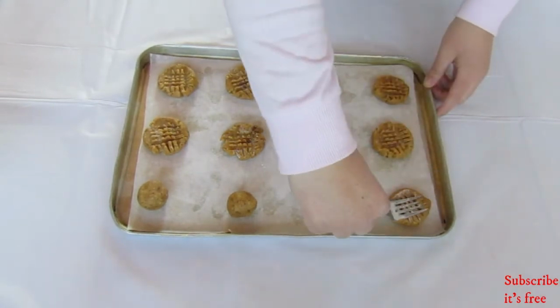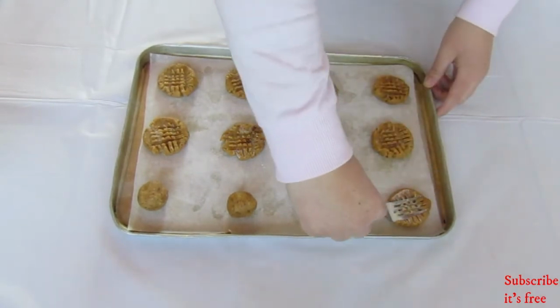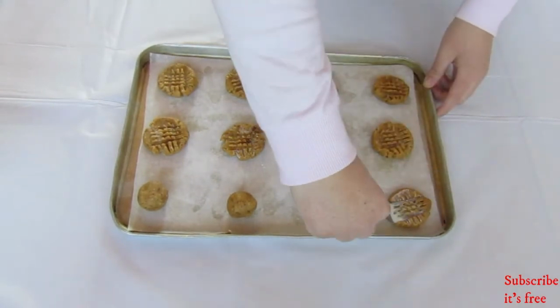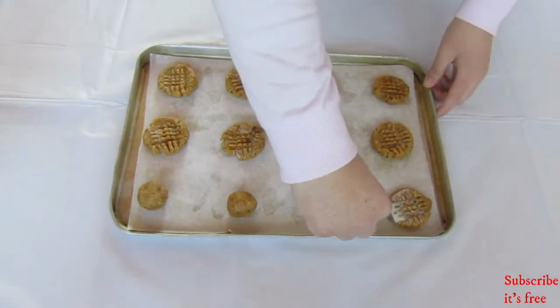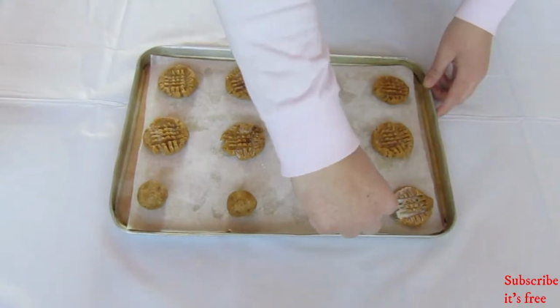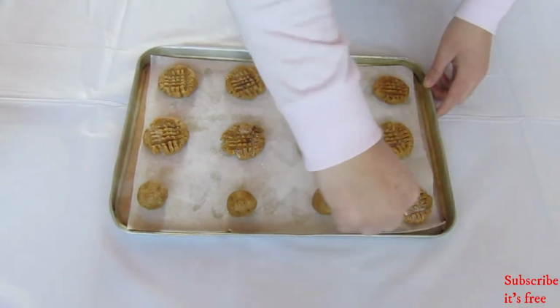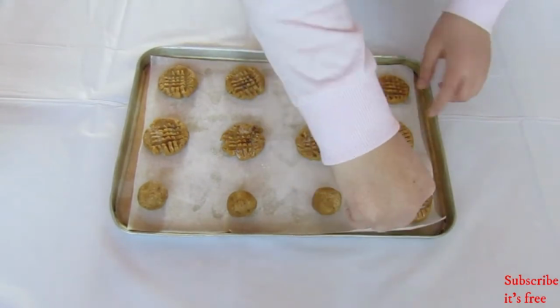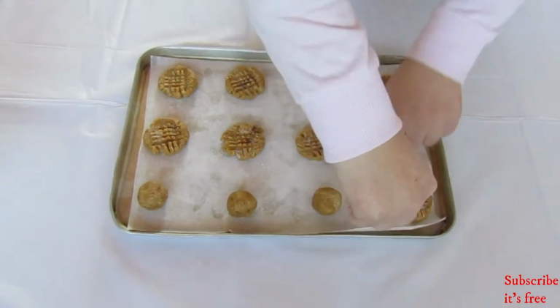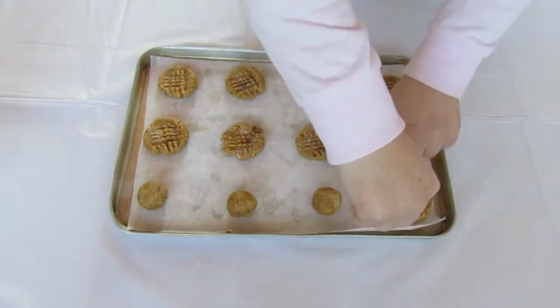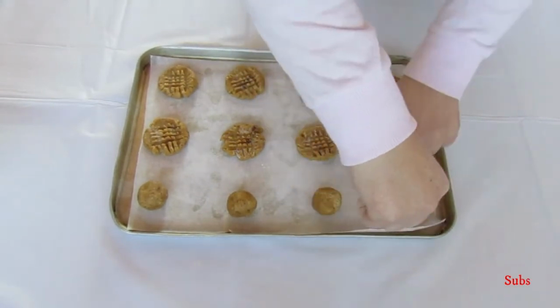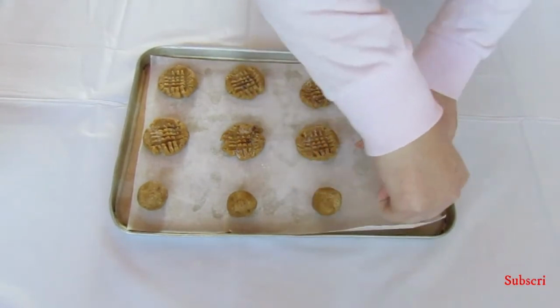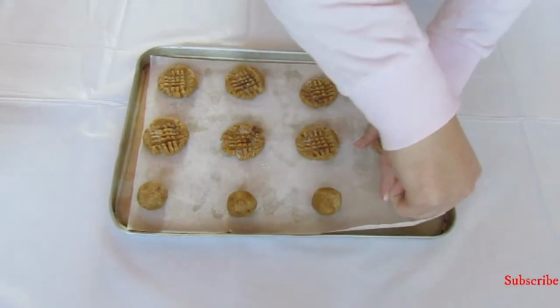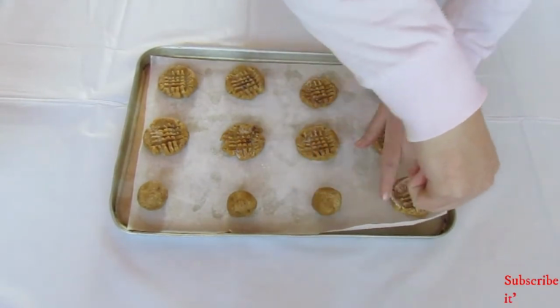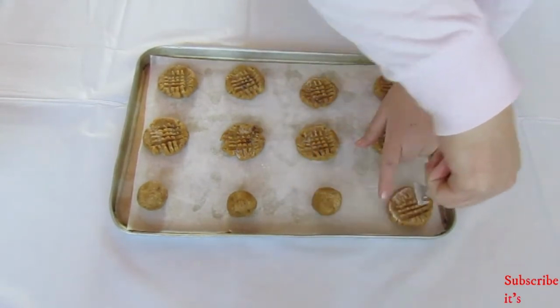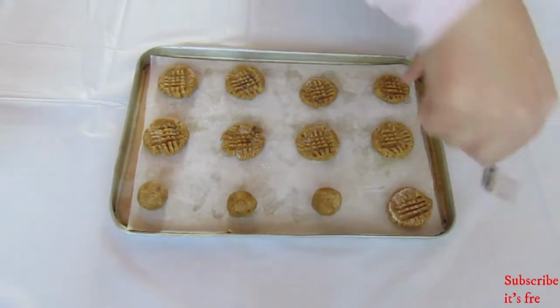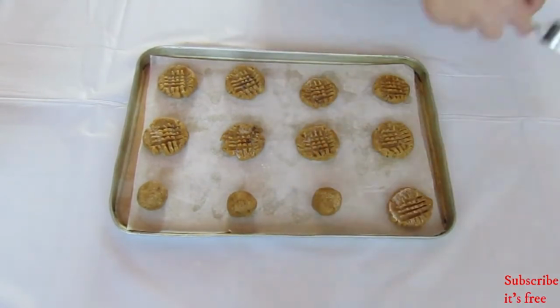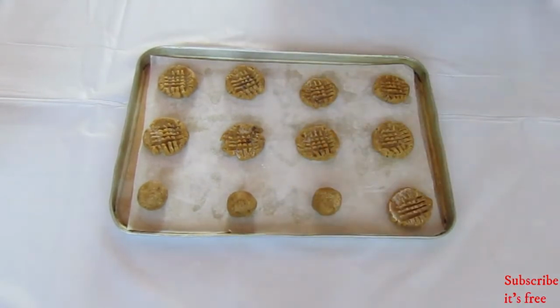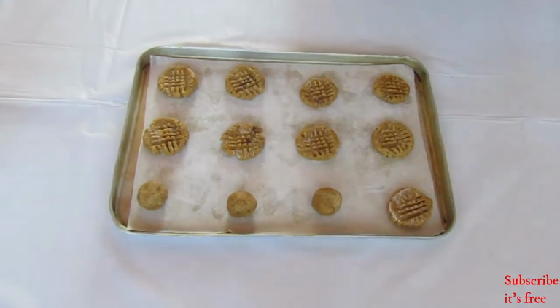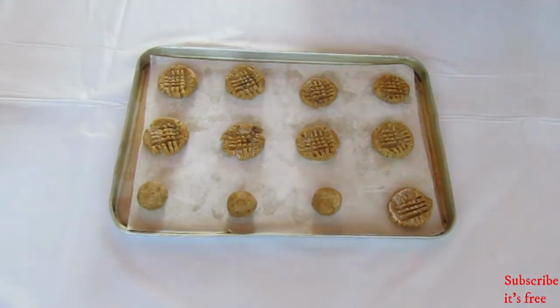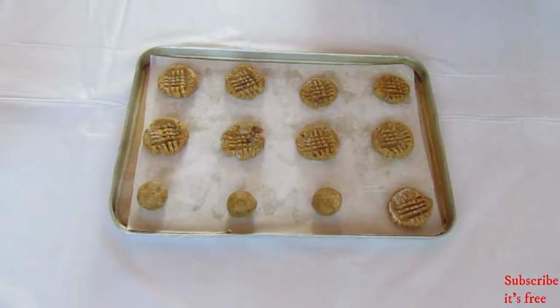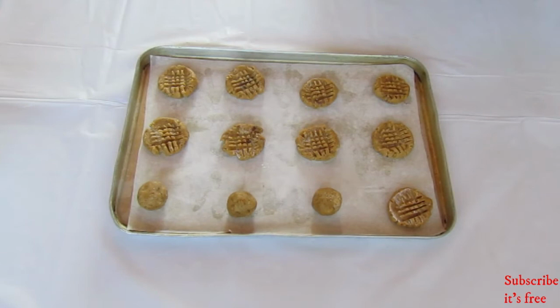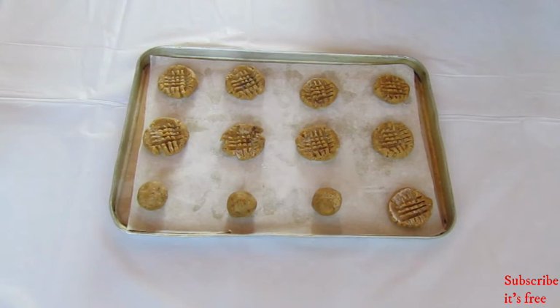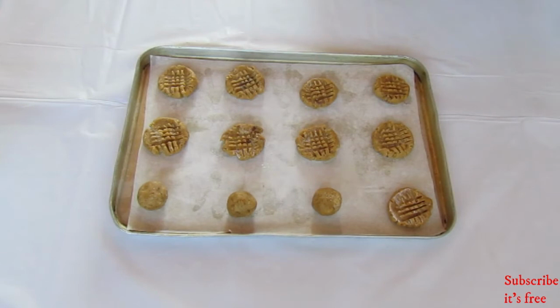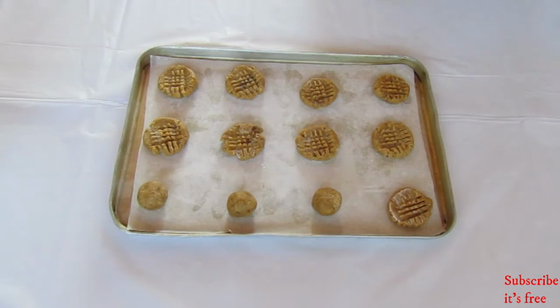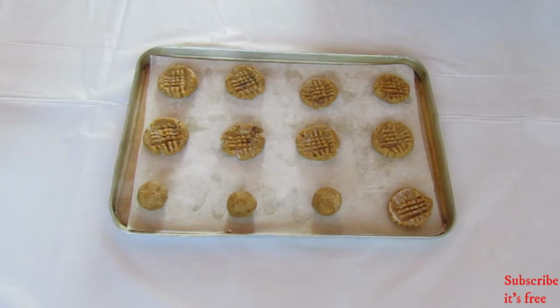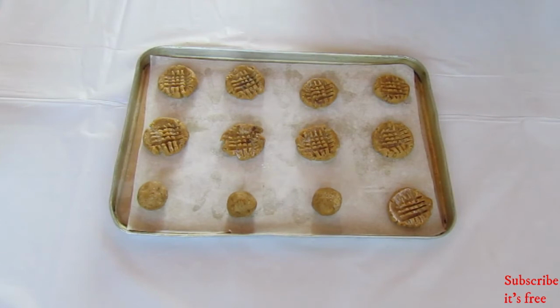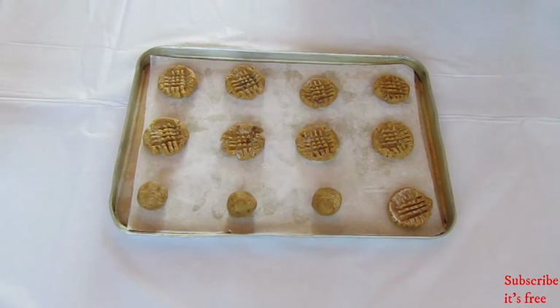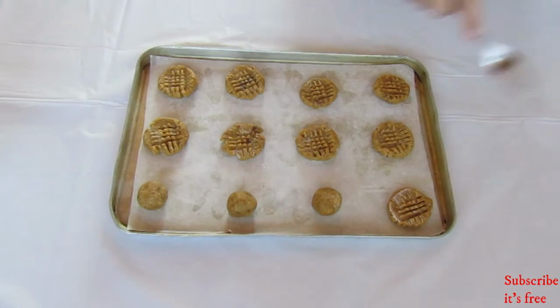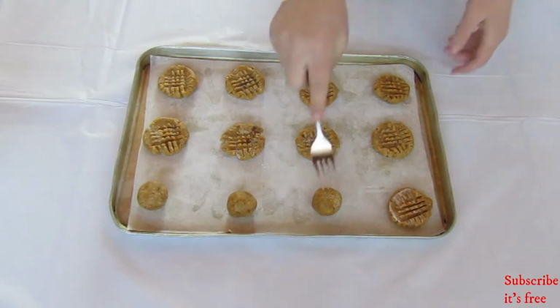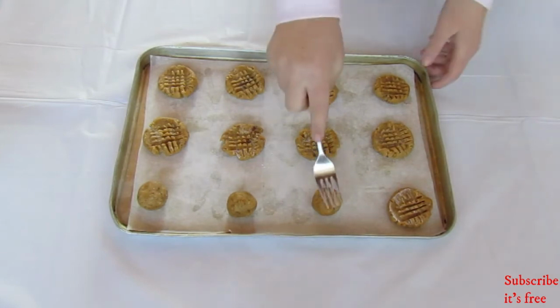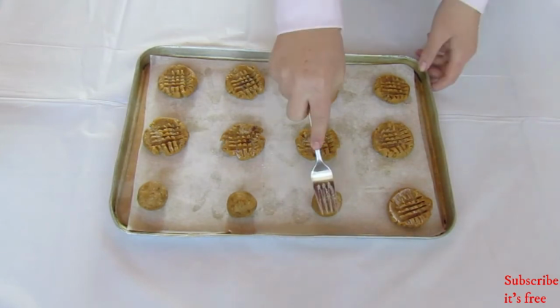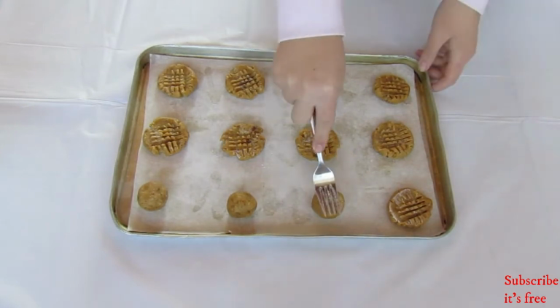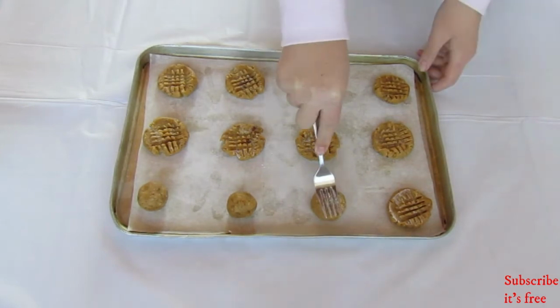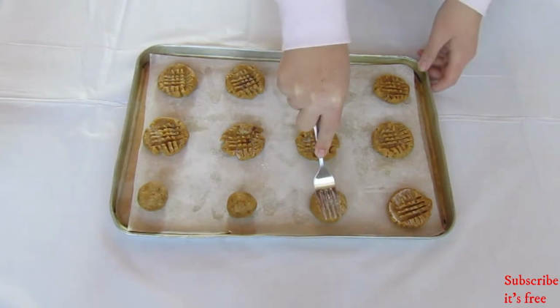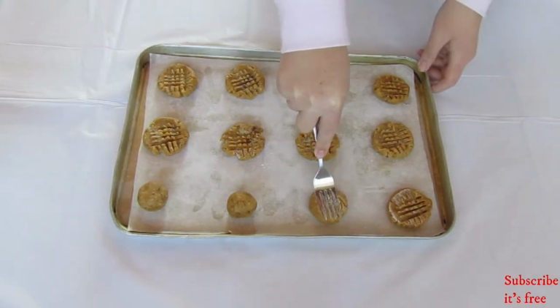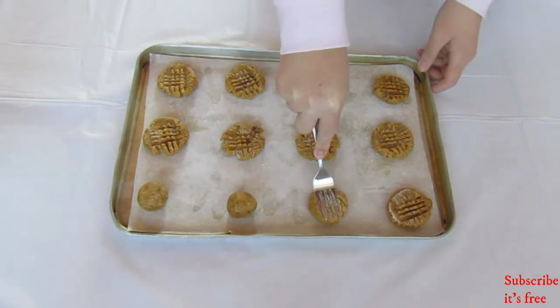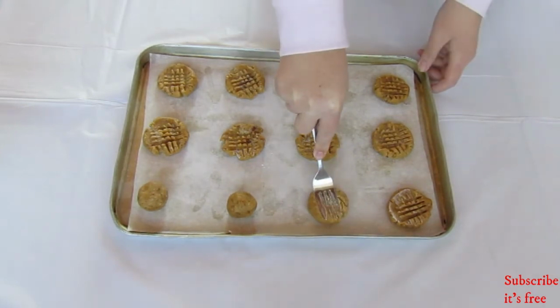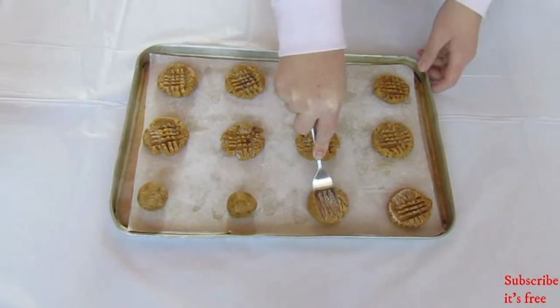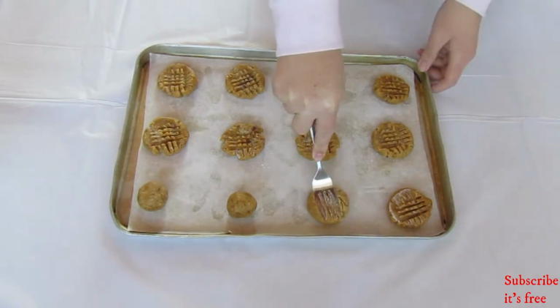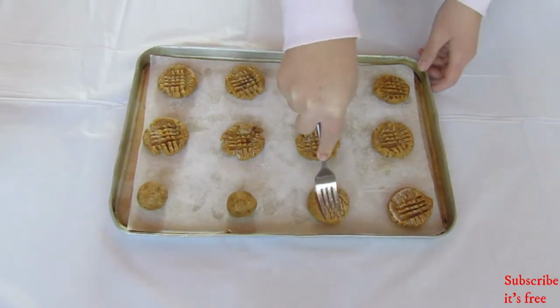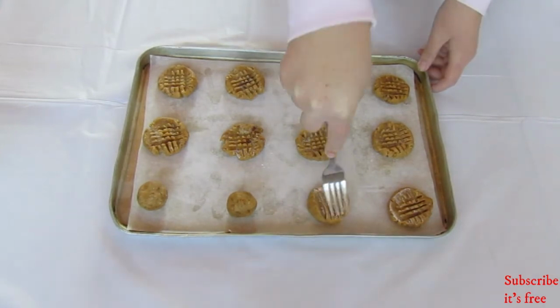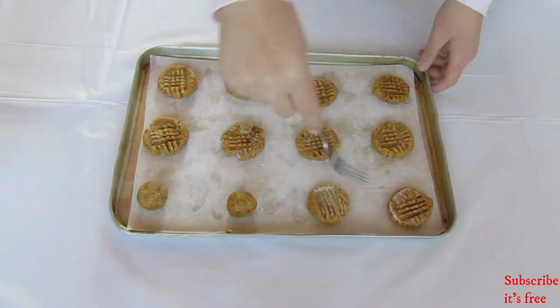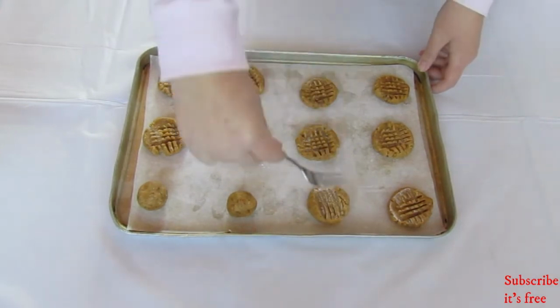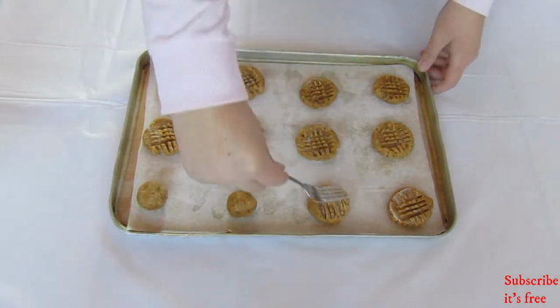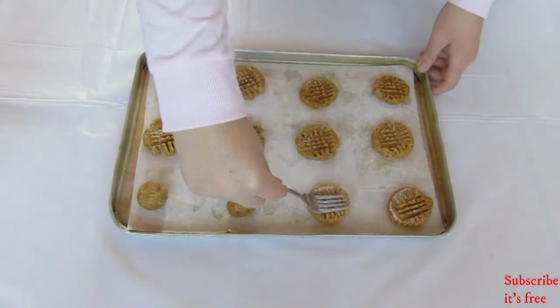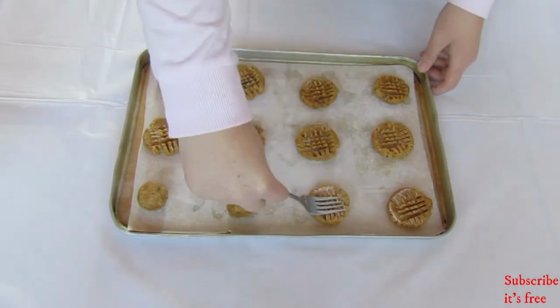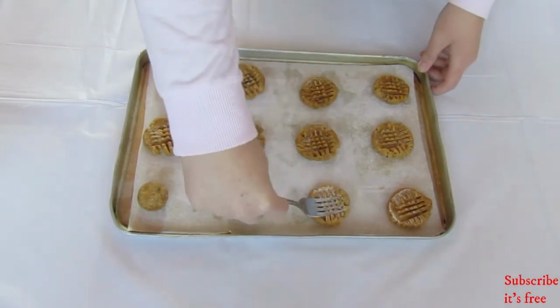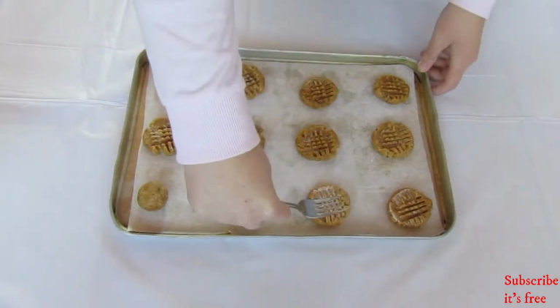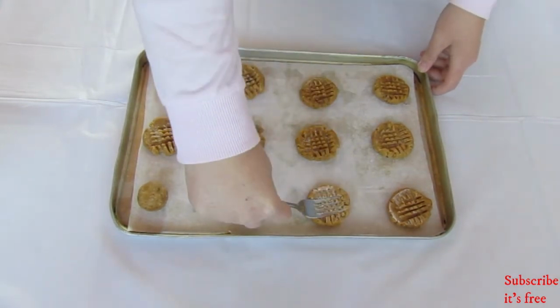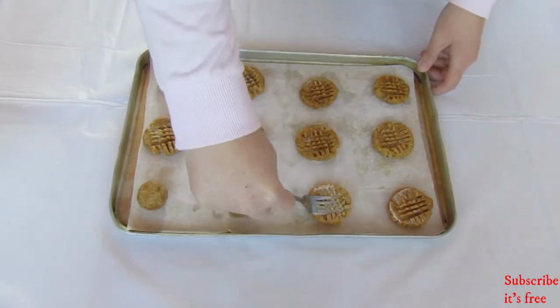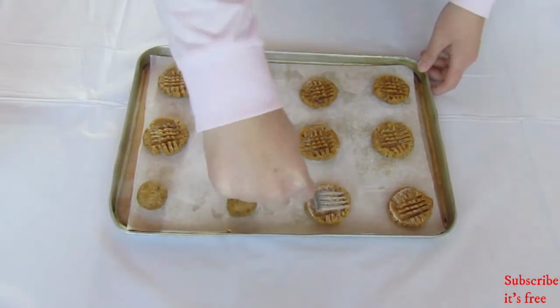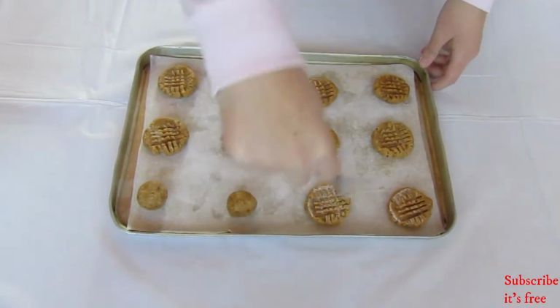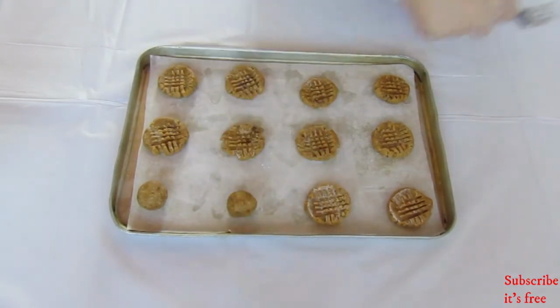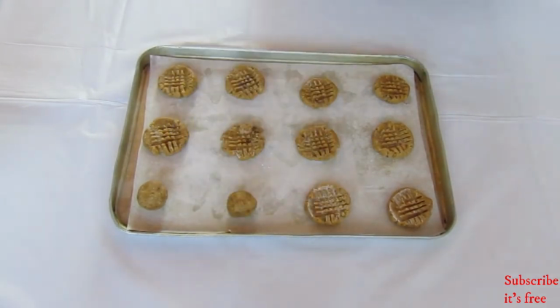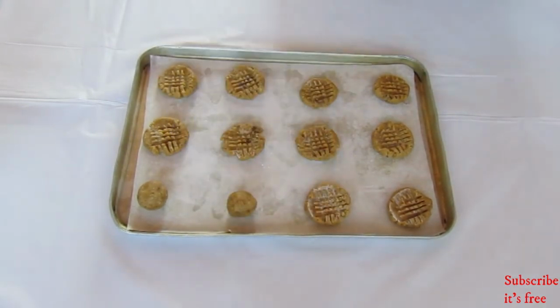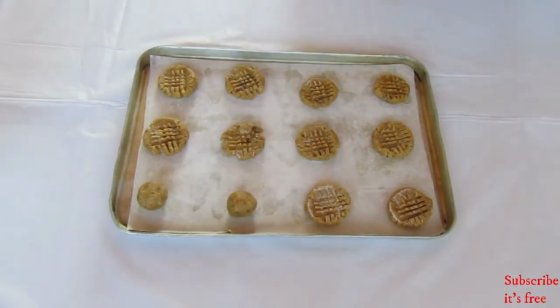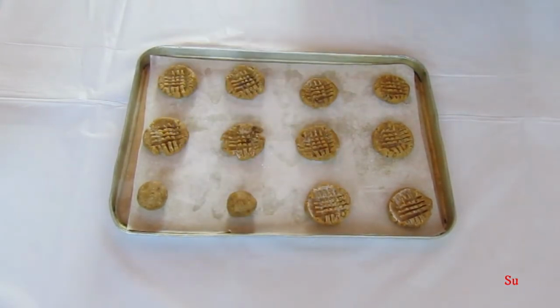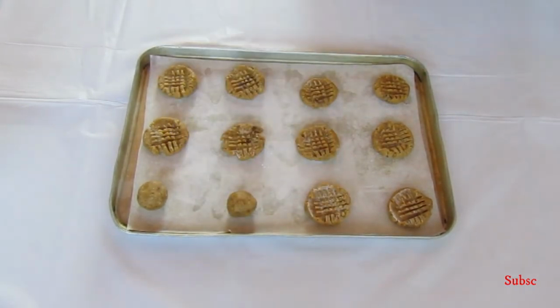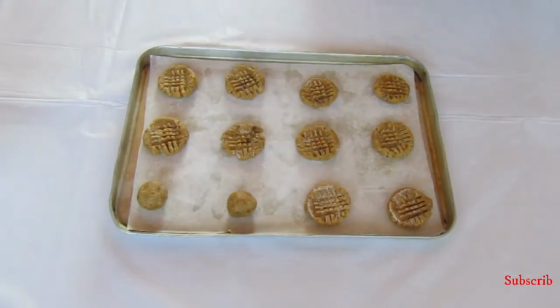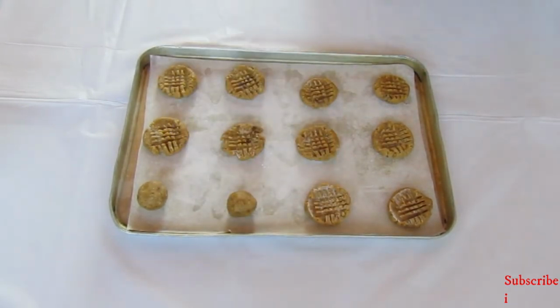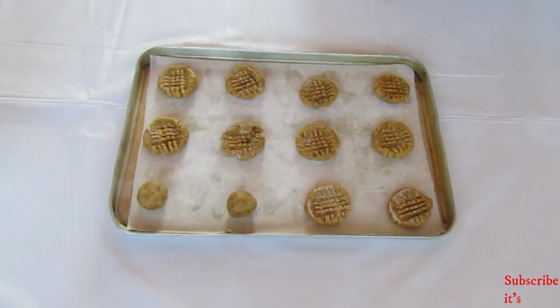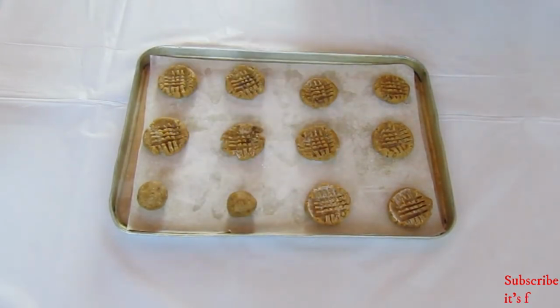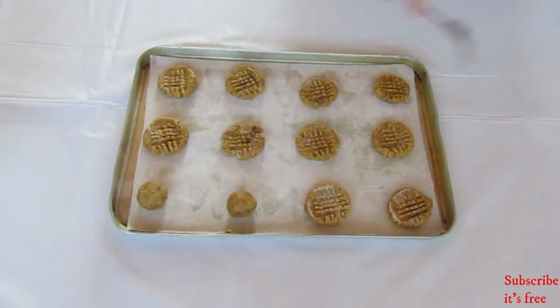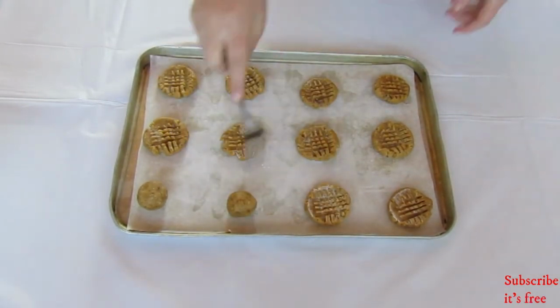Bake at 180 degrees Celsius for 10 to 15 minutes. Keep an eye on them after 10 minutes as you don't want the cookies to burn.